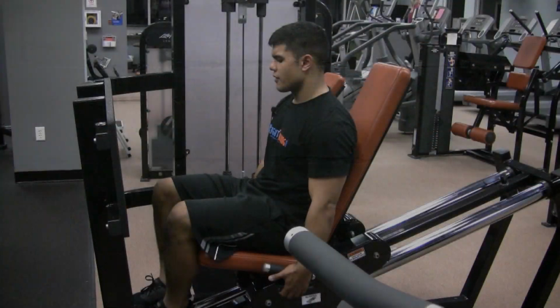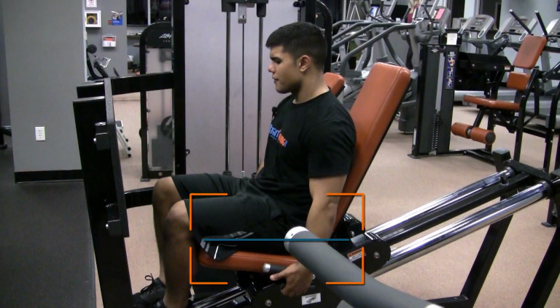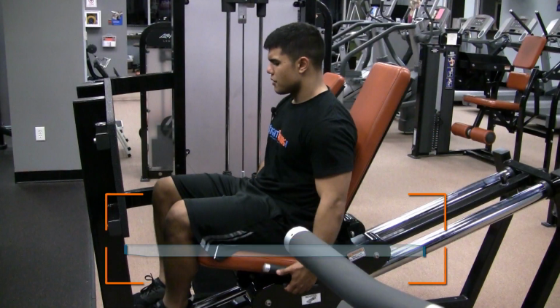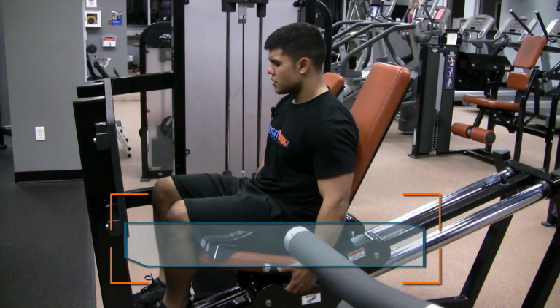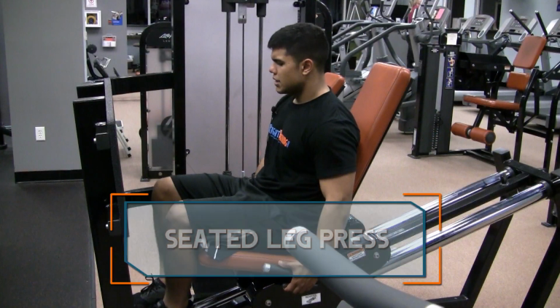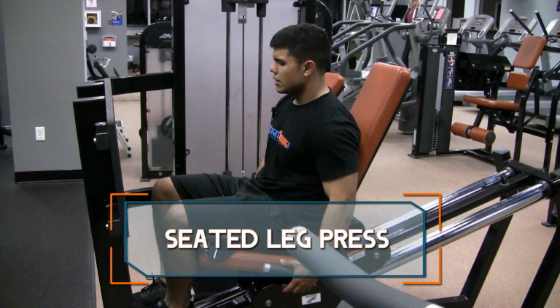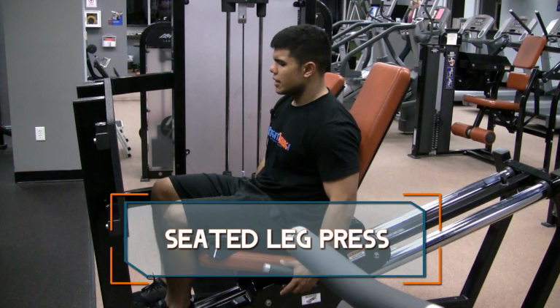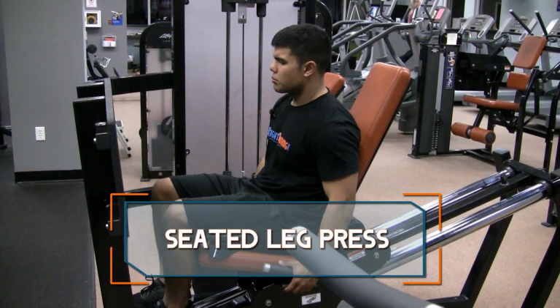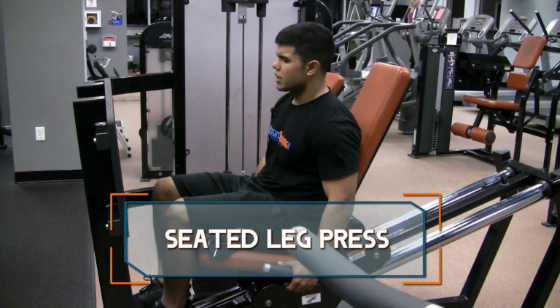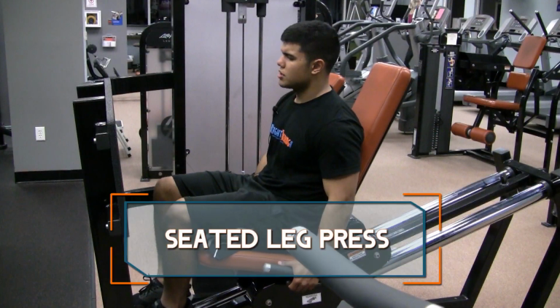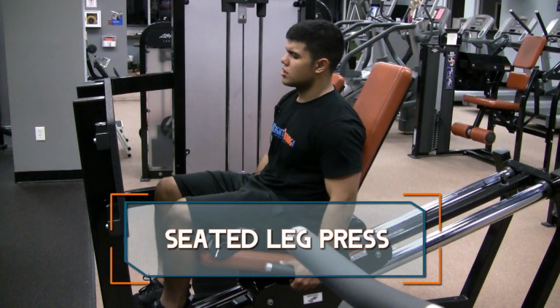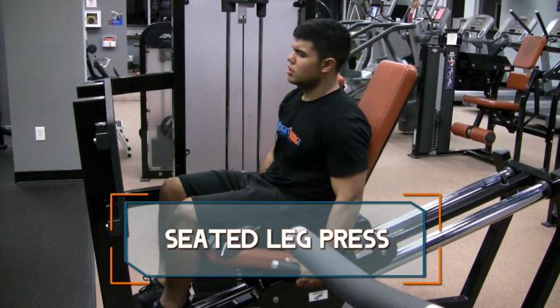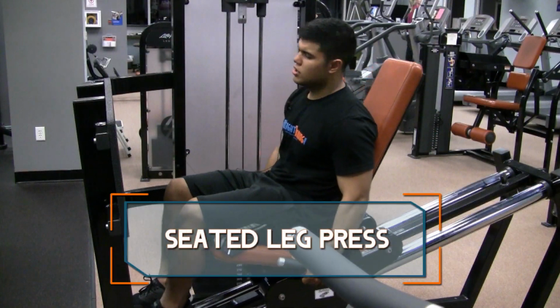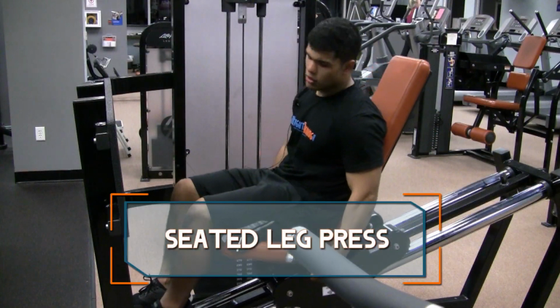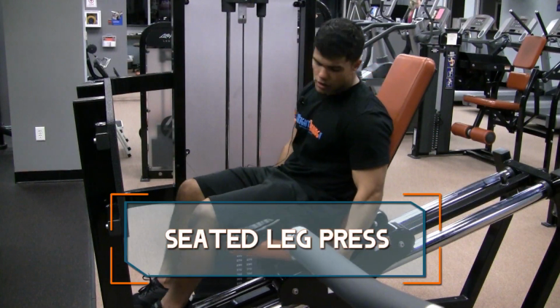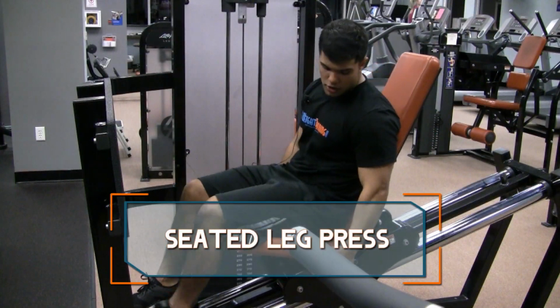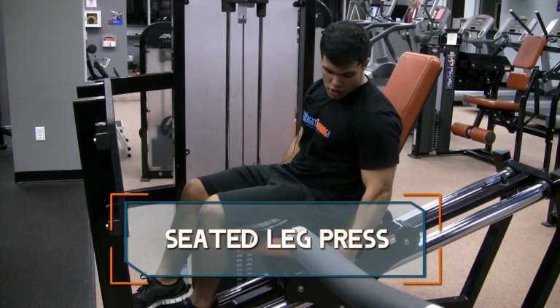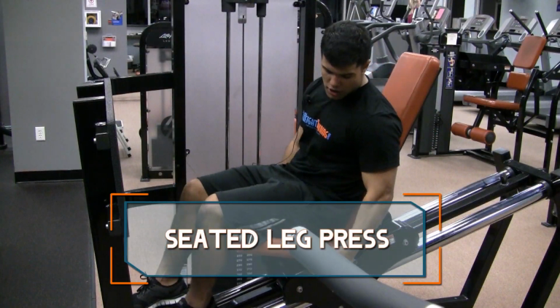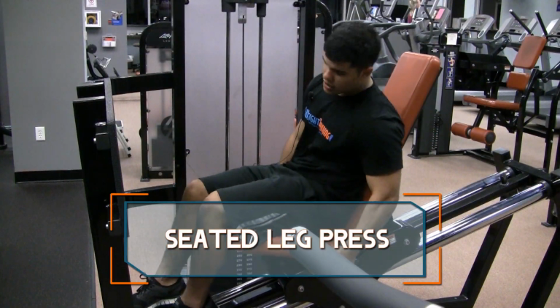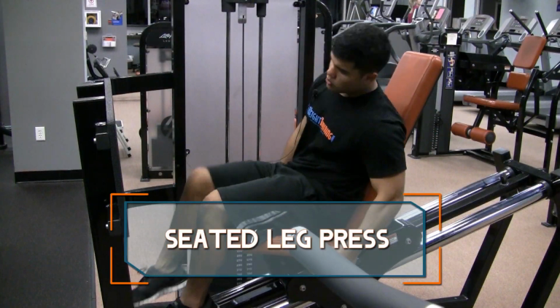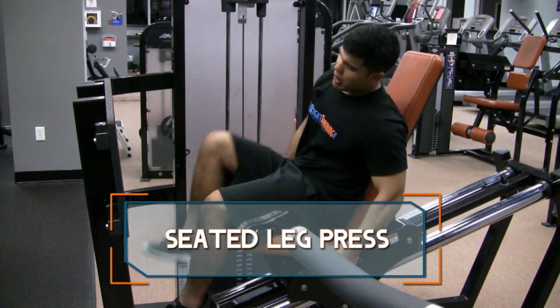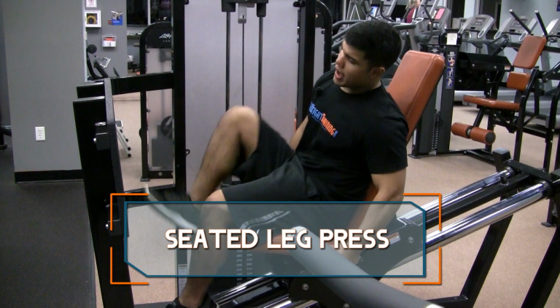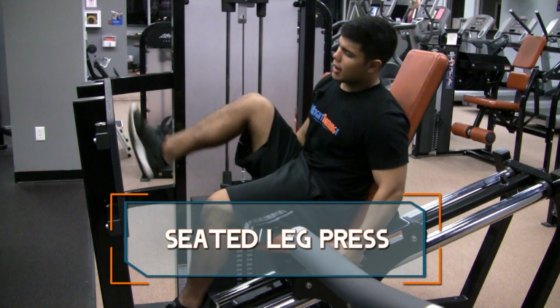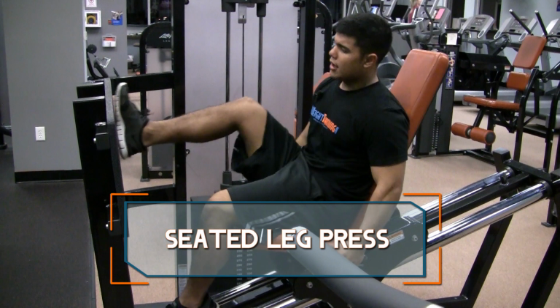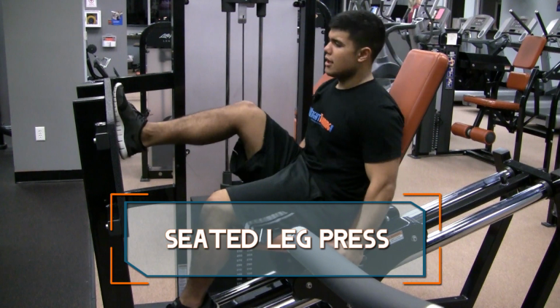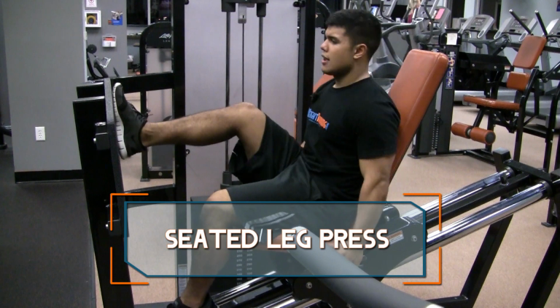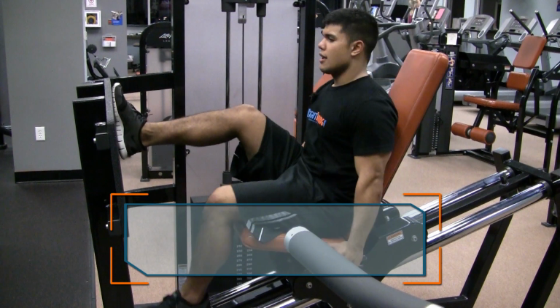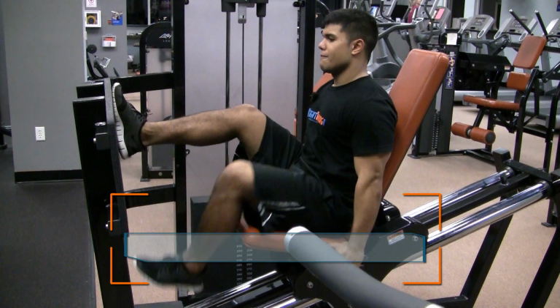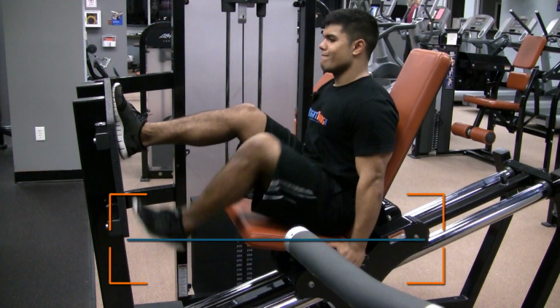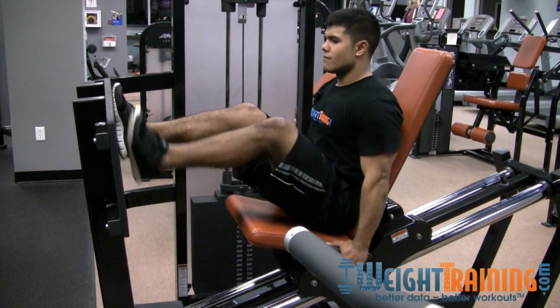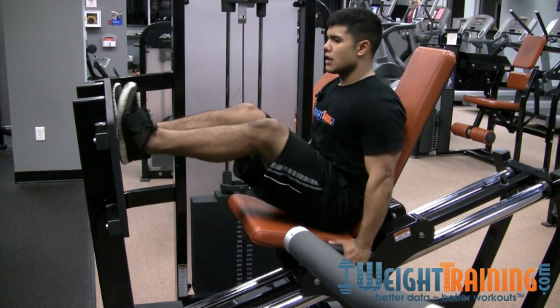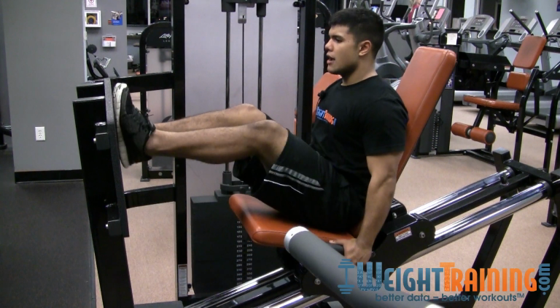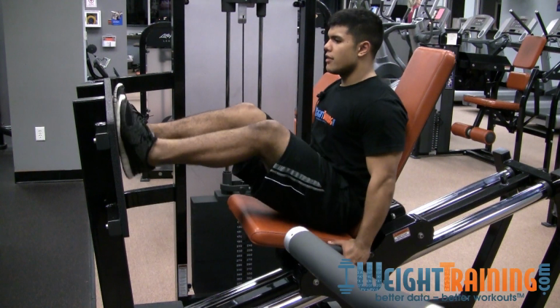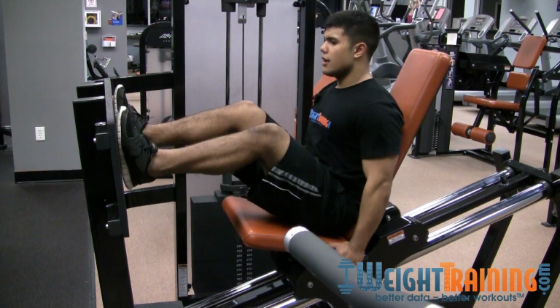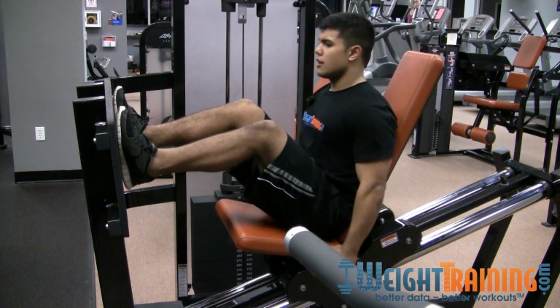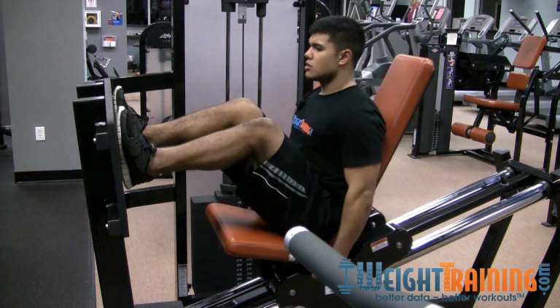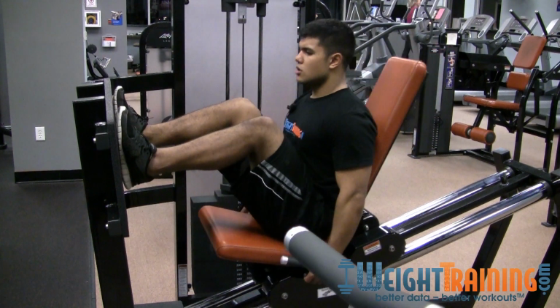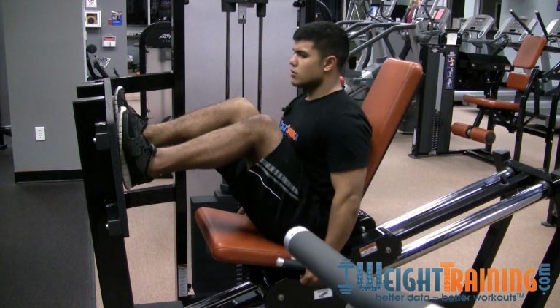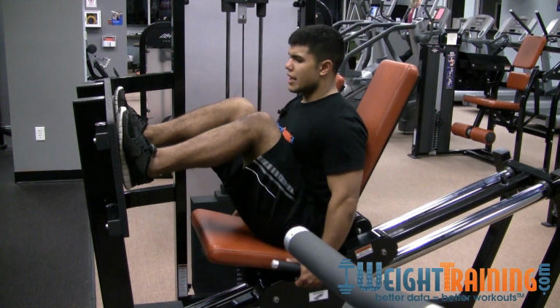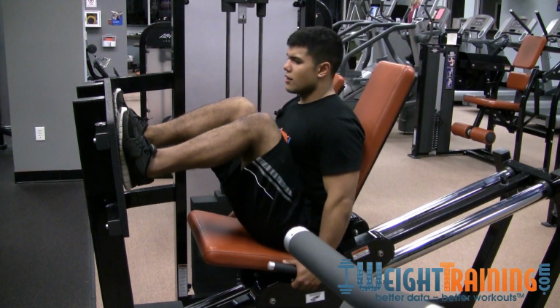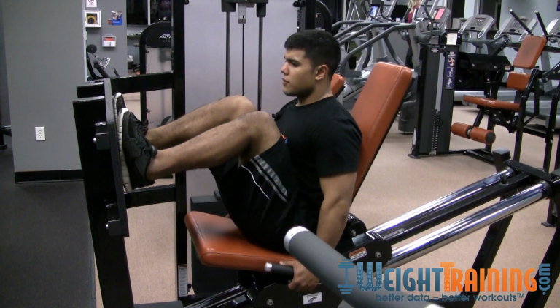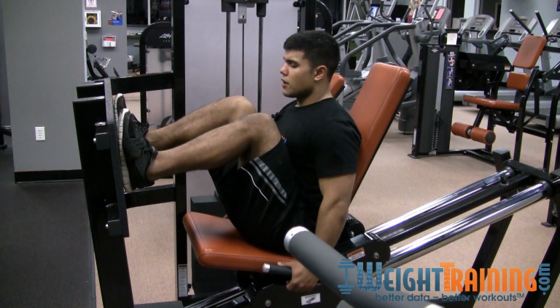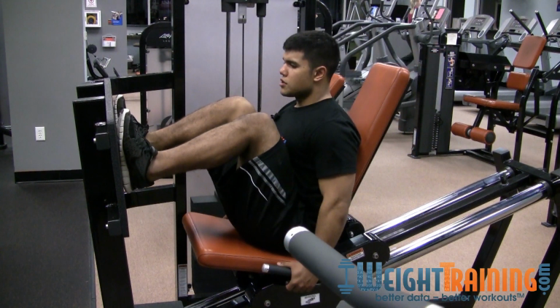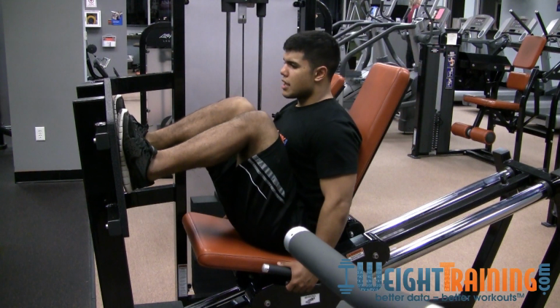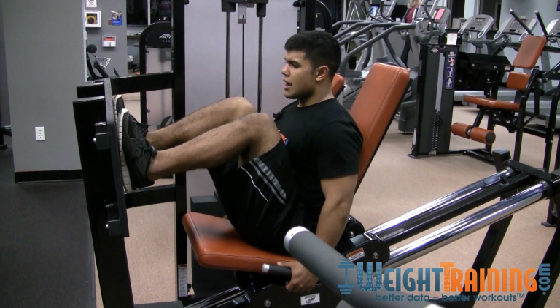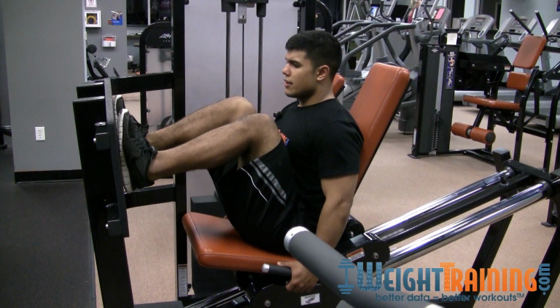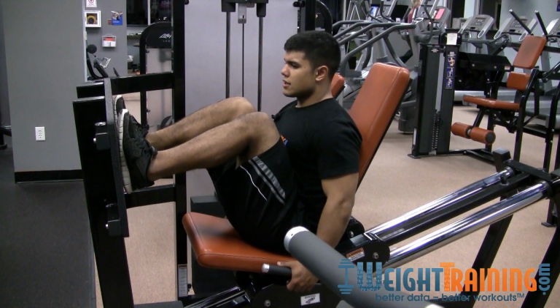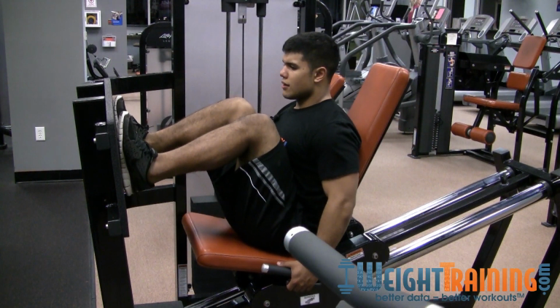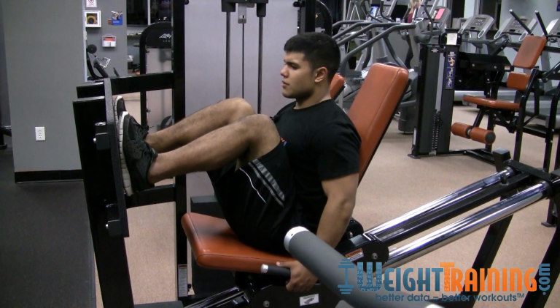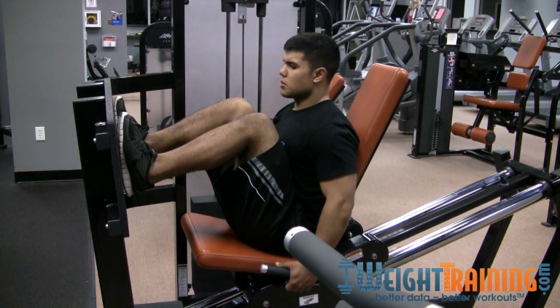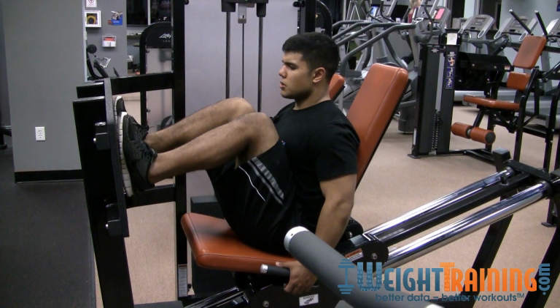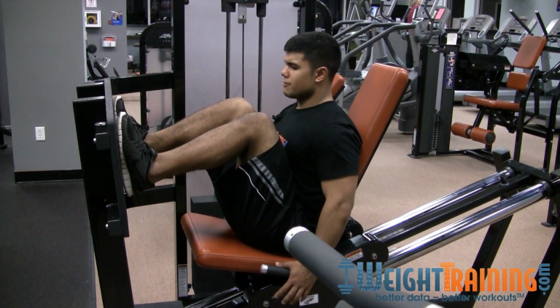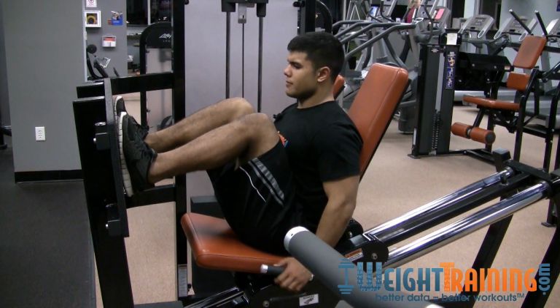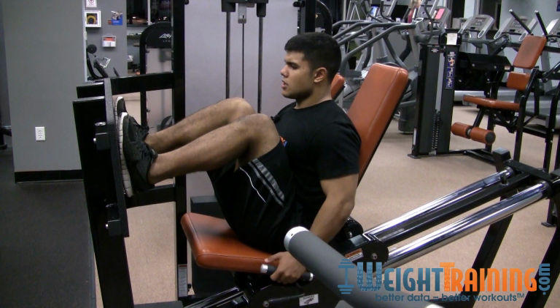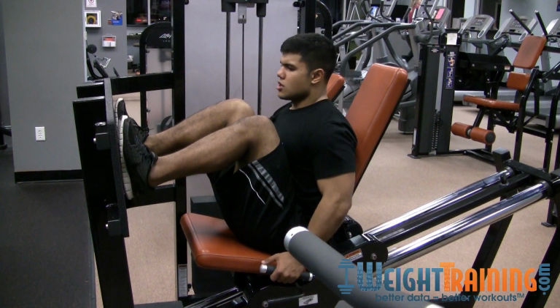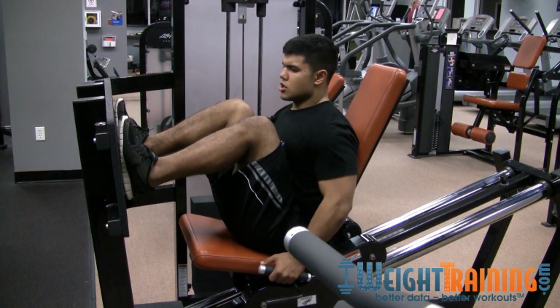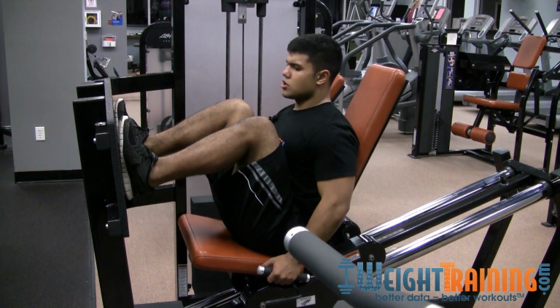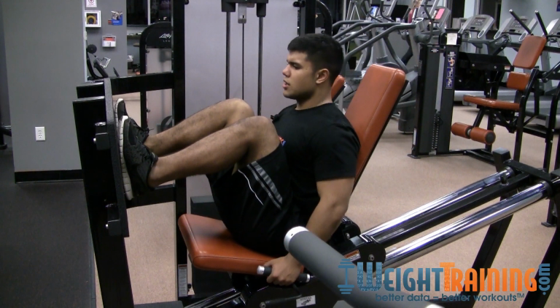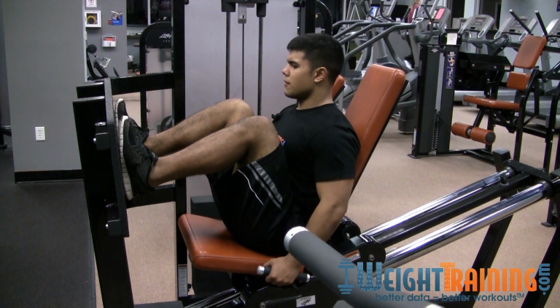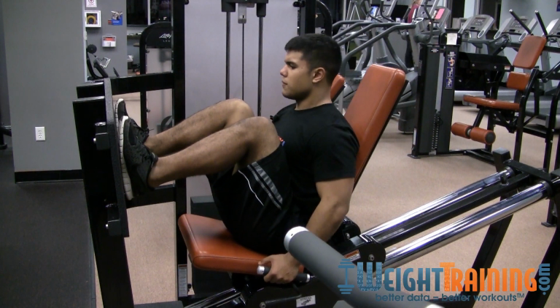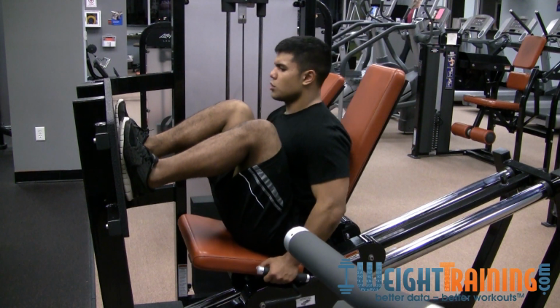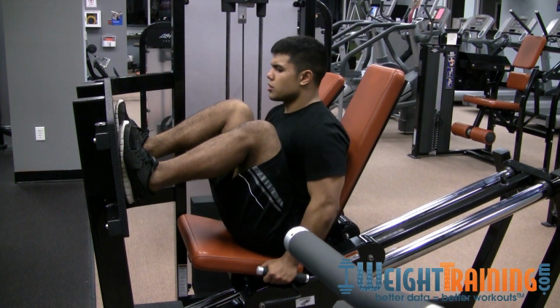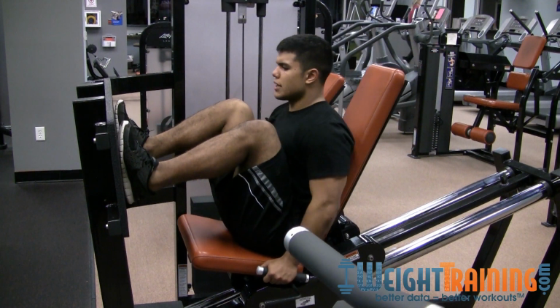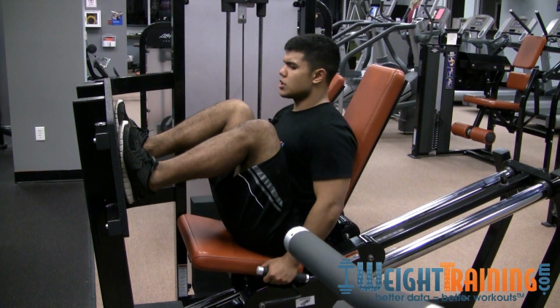For a seated leg press, you can adjust this back and then scoot down as far as you can, as comfortable, so you get a full stretch.